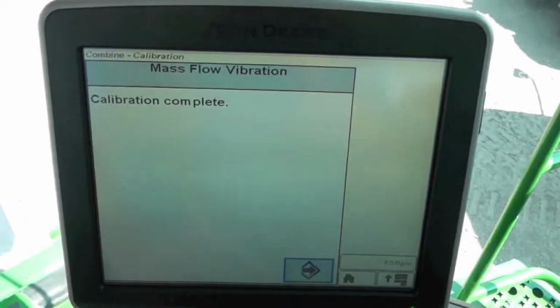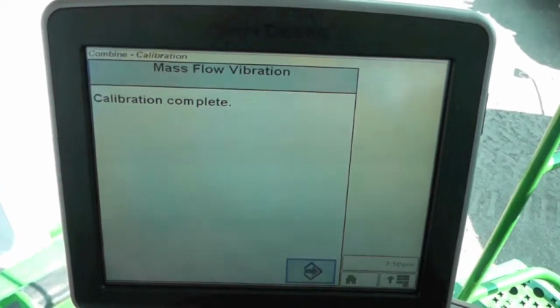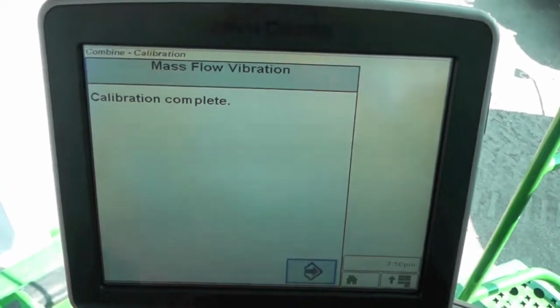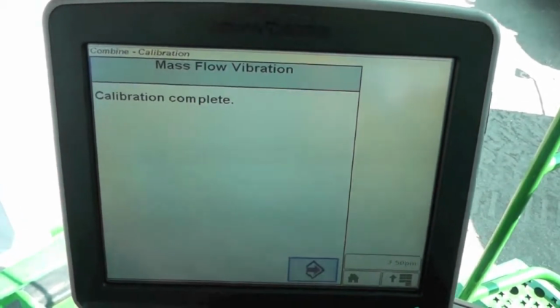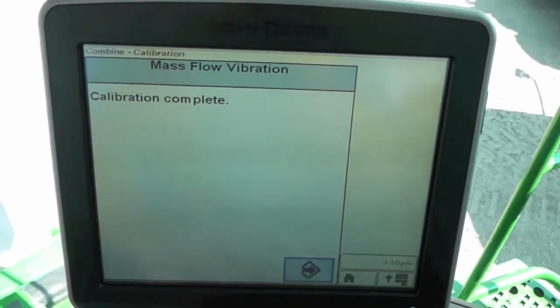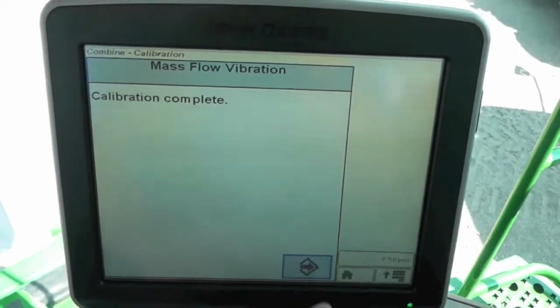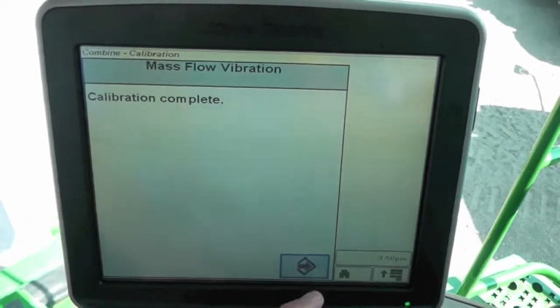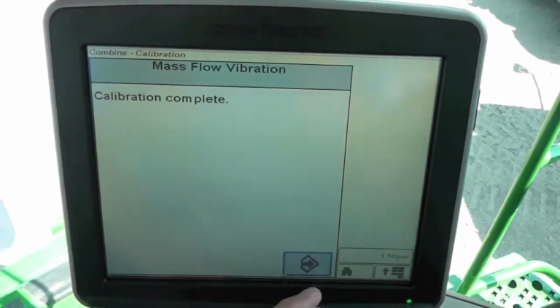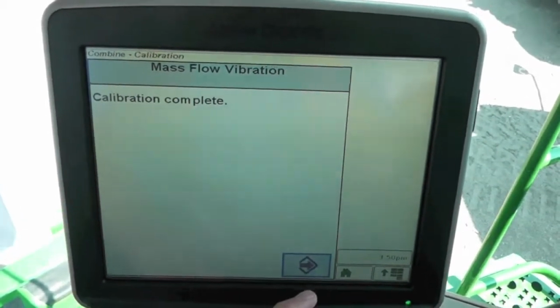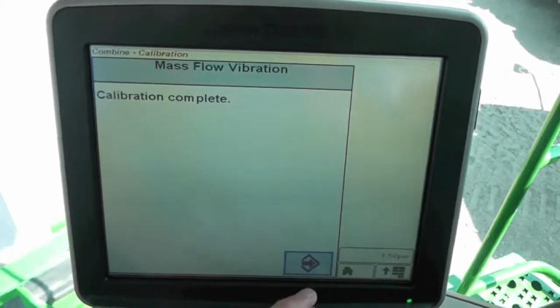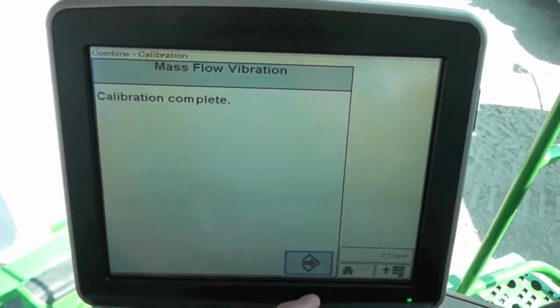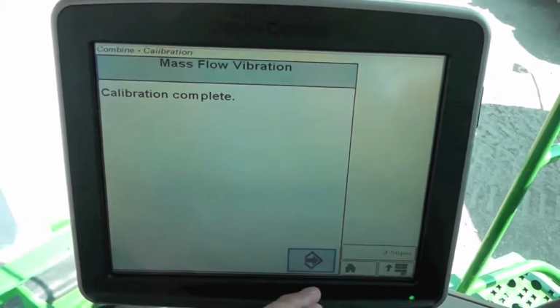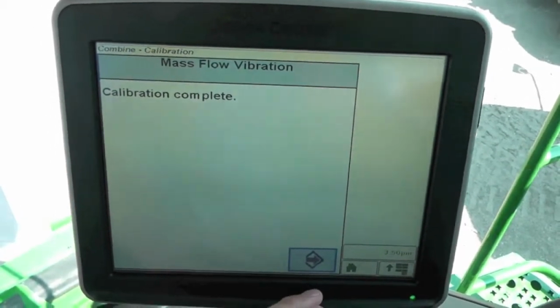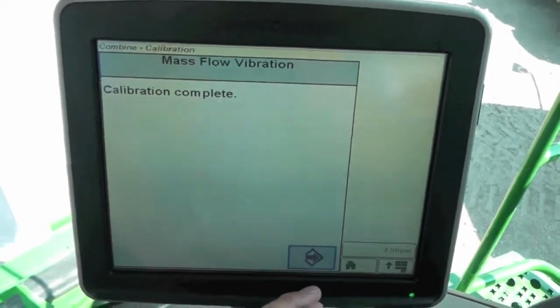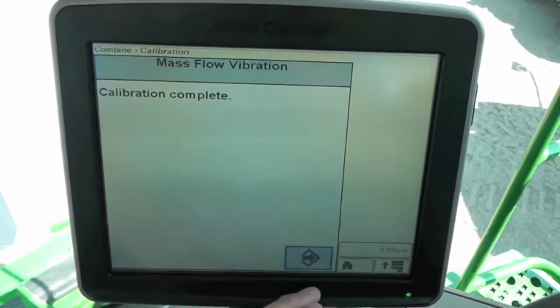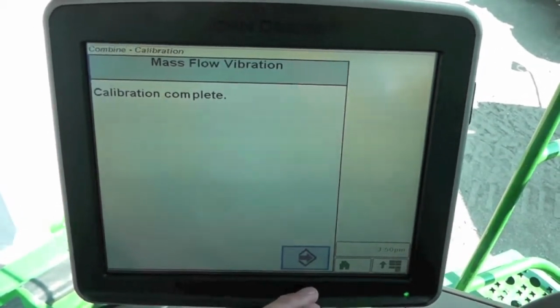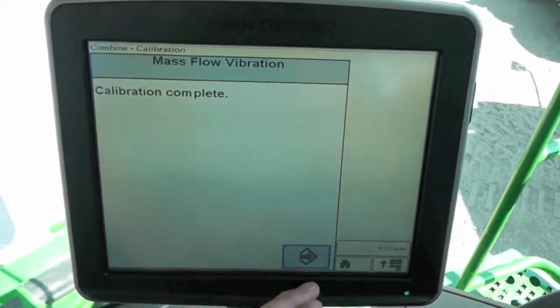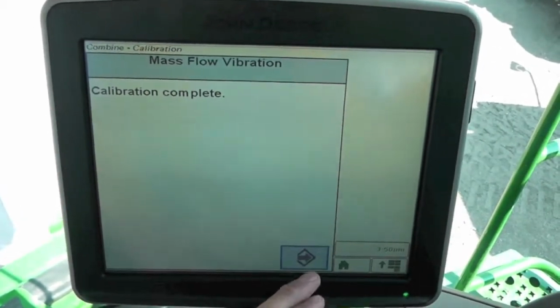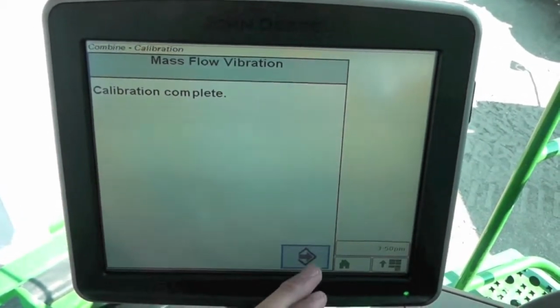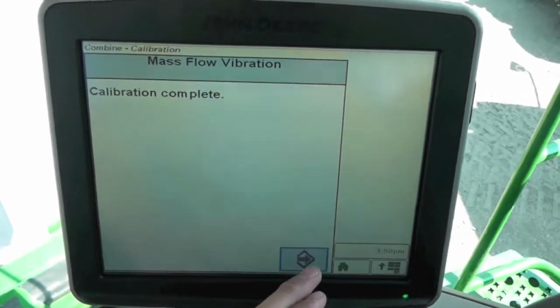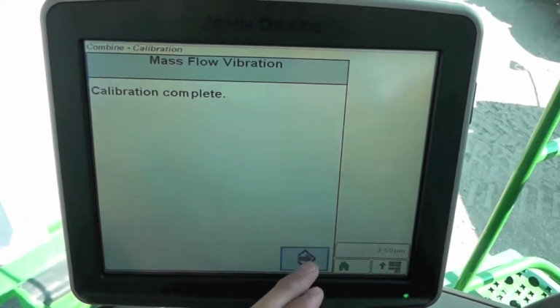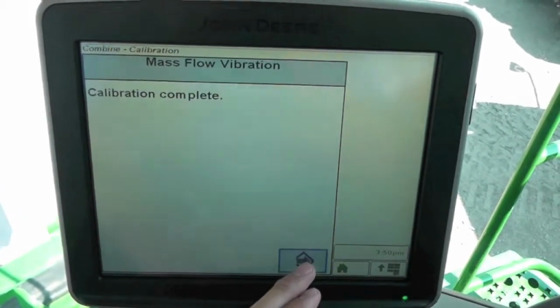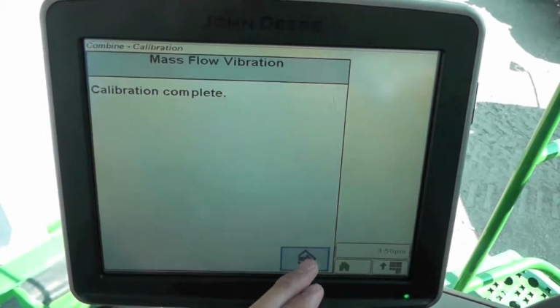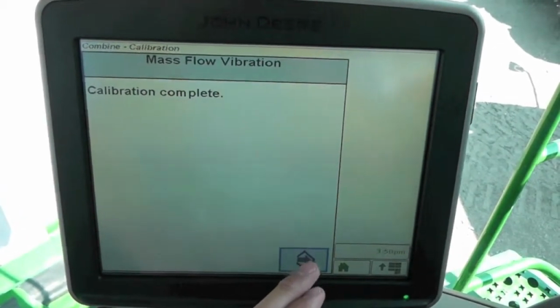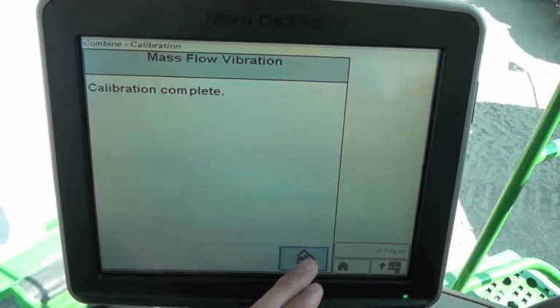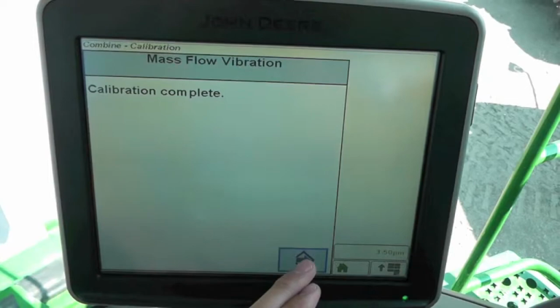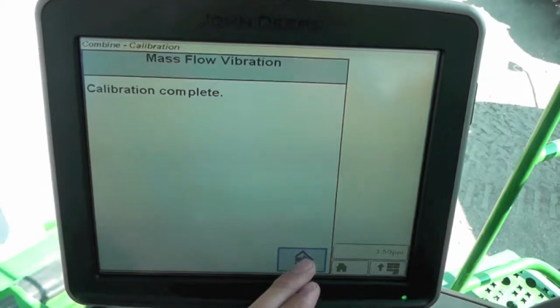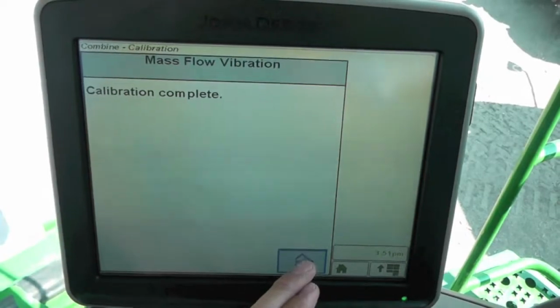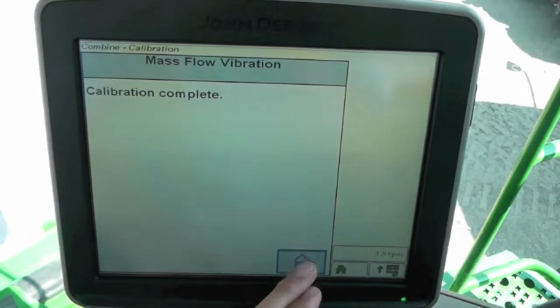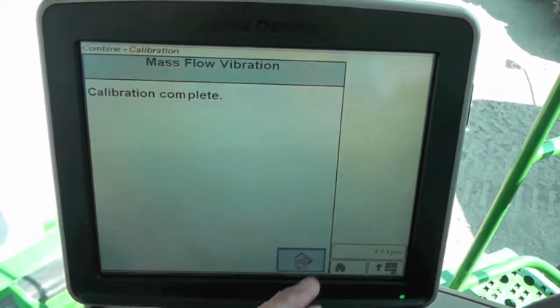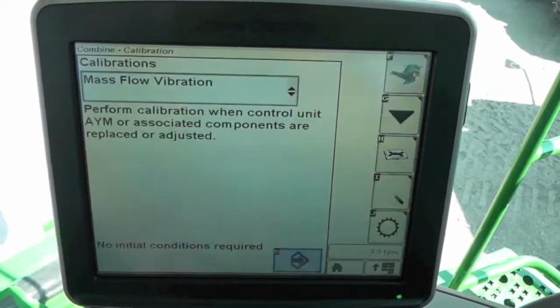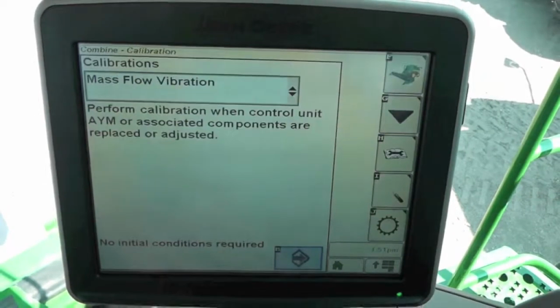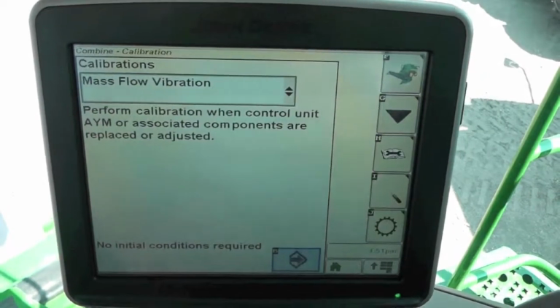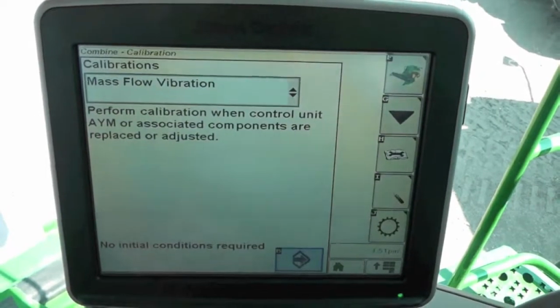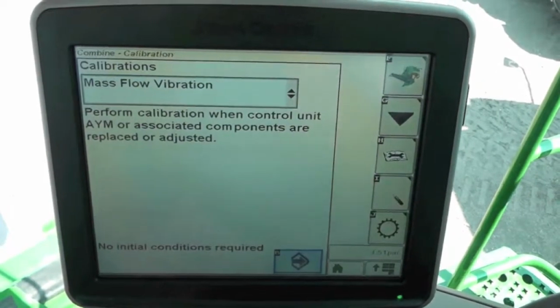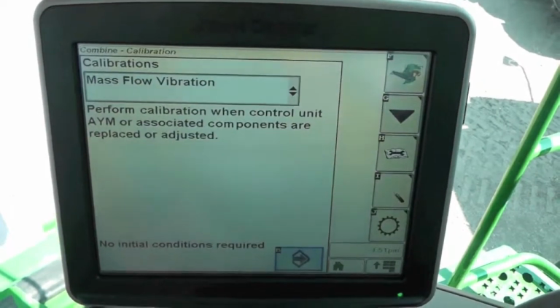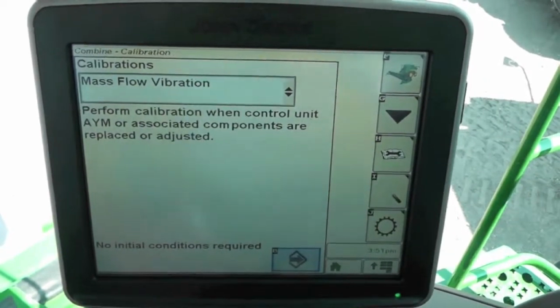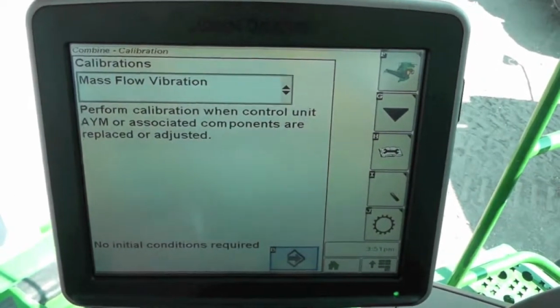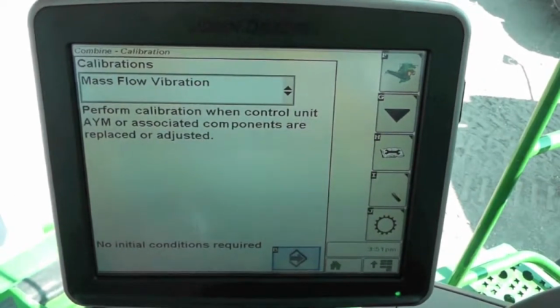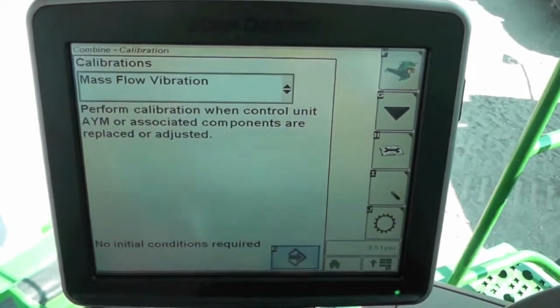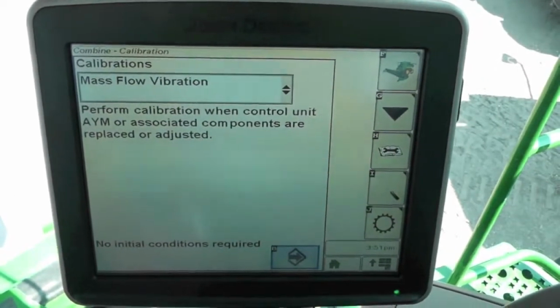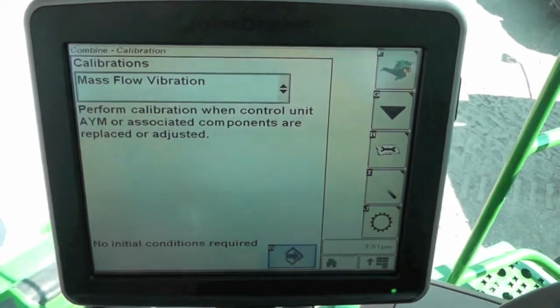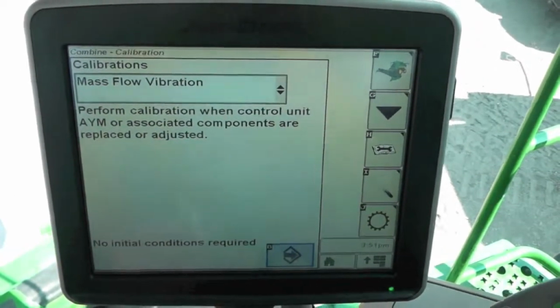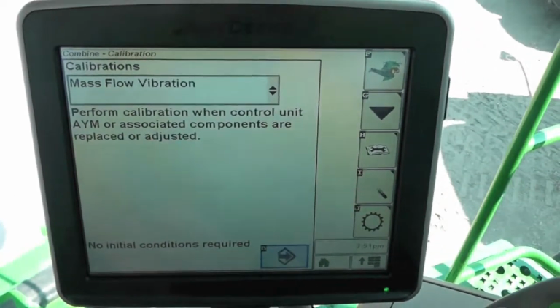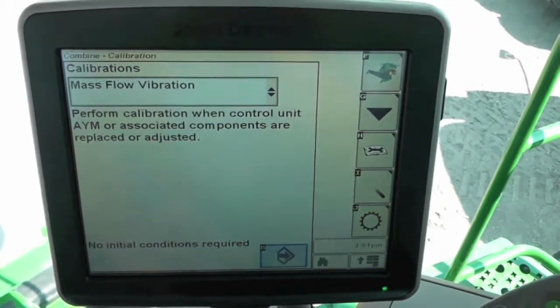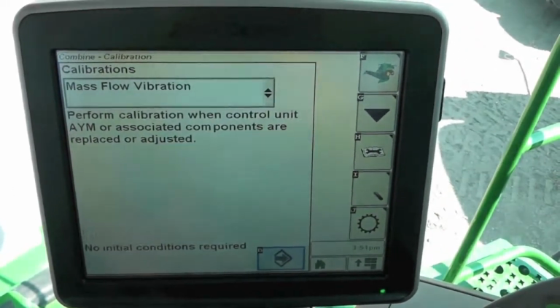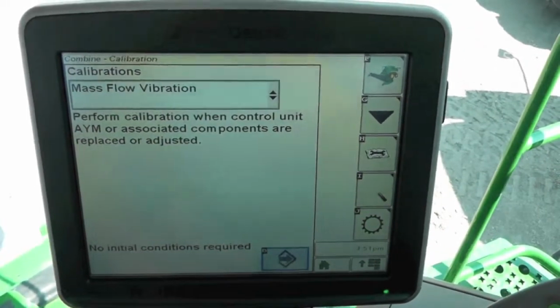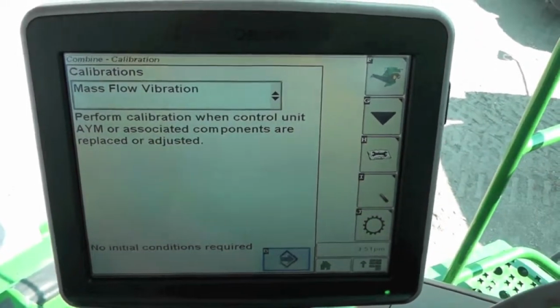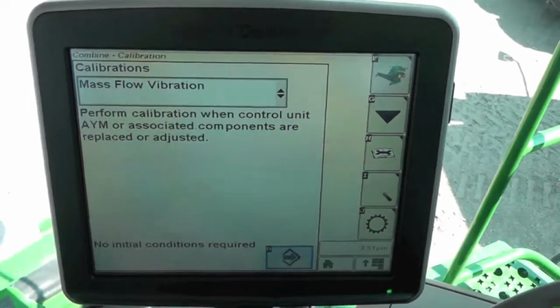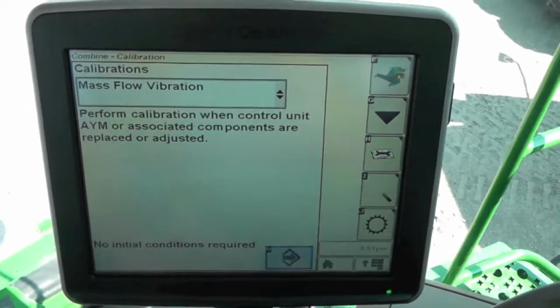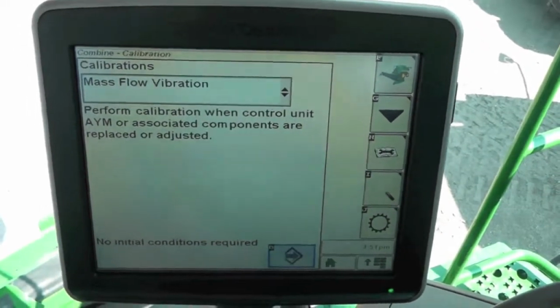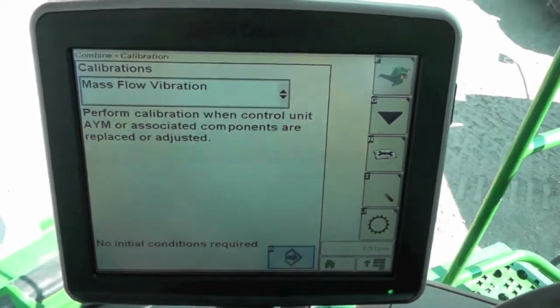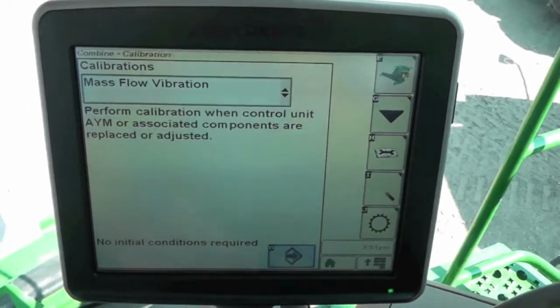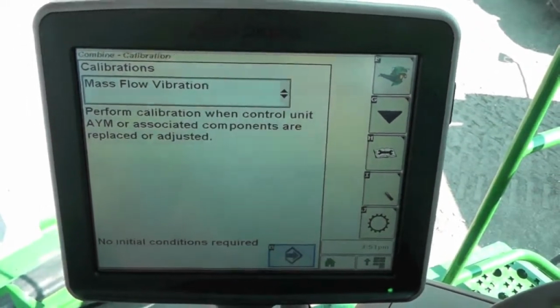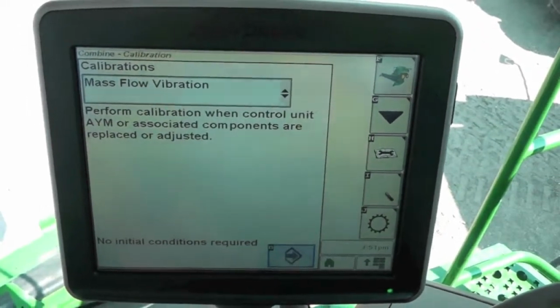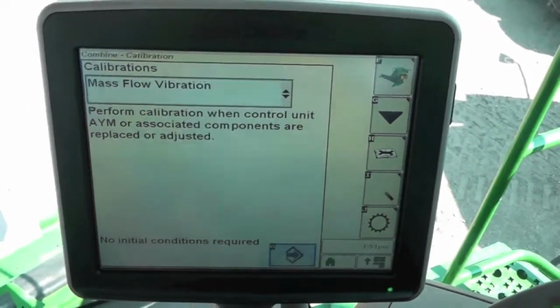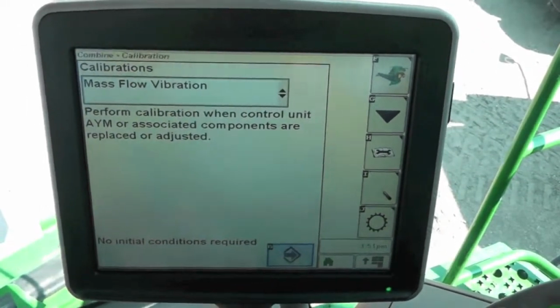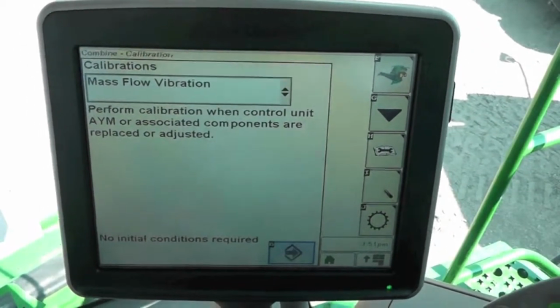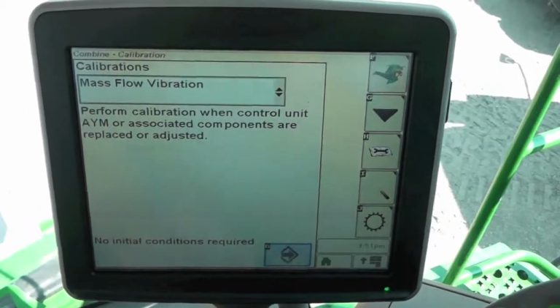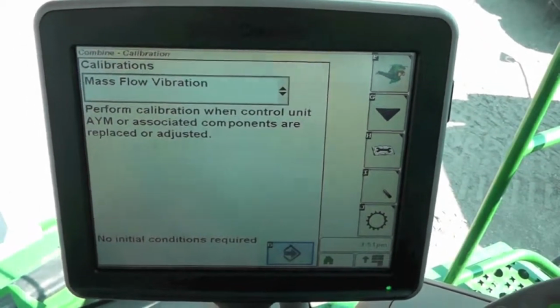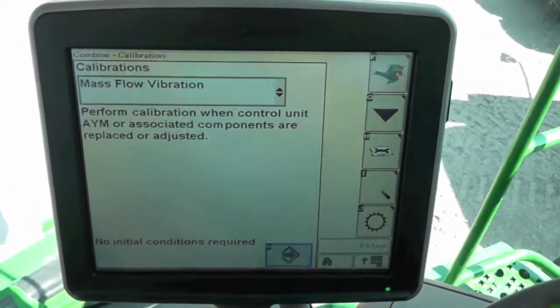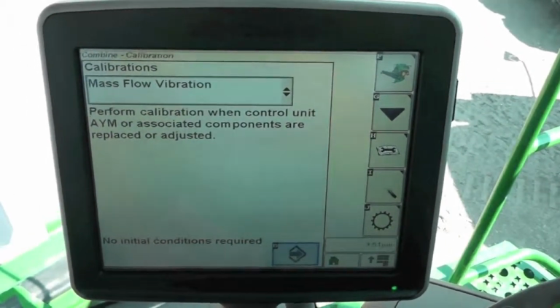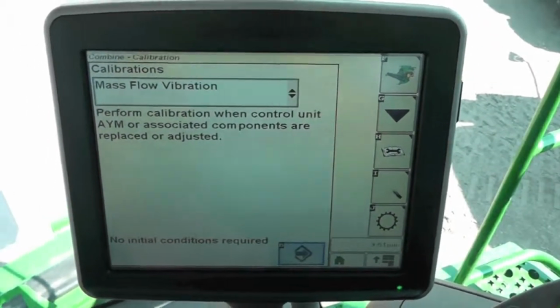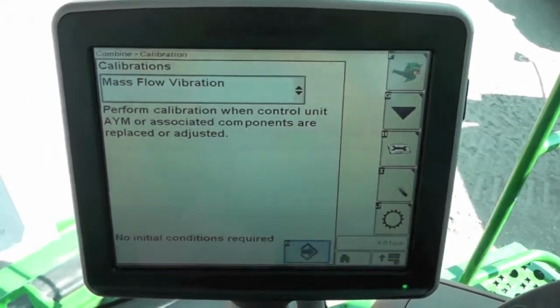When it's finished, it's going to tell us the calibration is complete. Go ahead and hit accept, and our mass flow sensor should be calibrated for vibration.